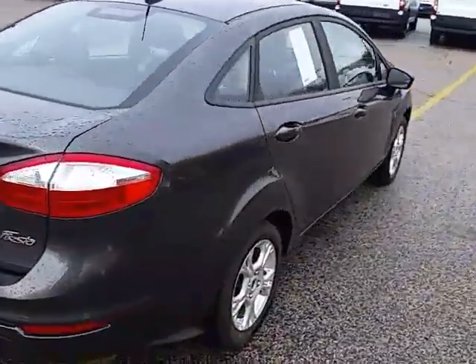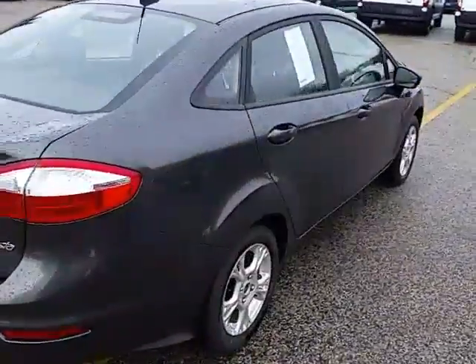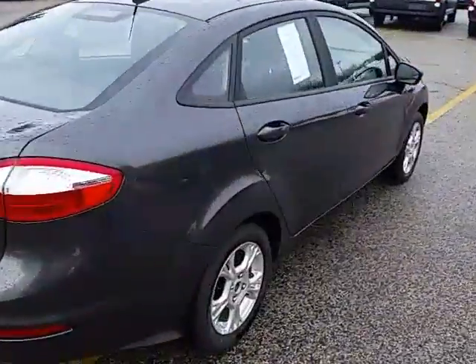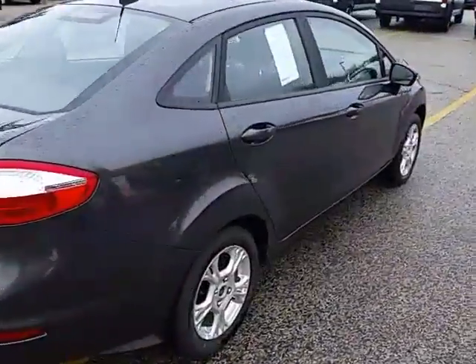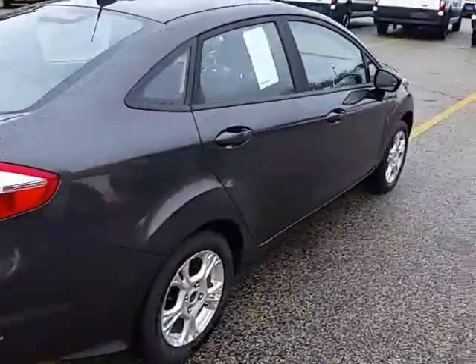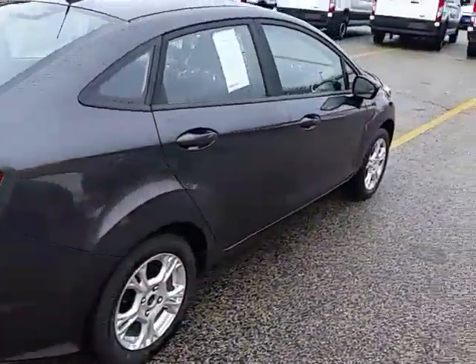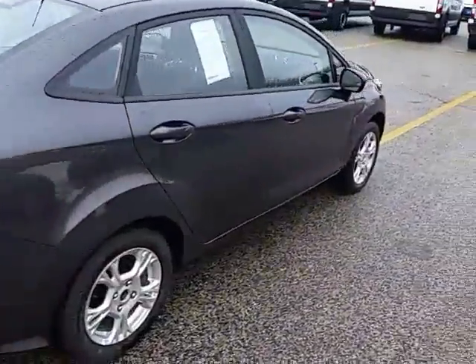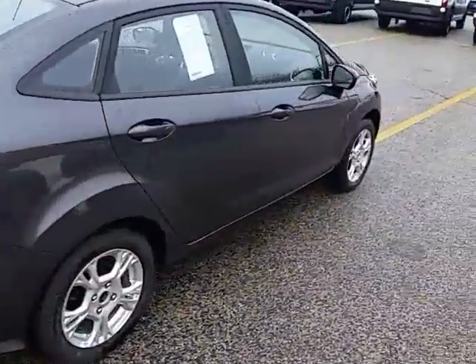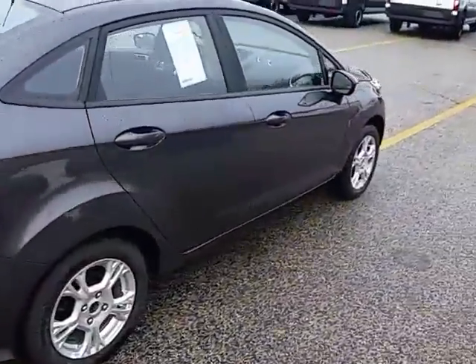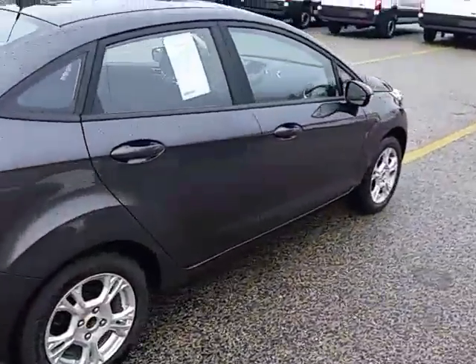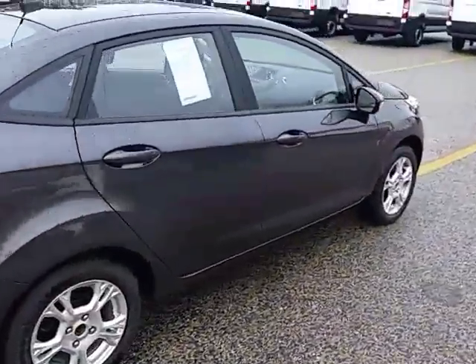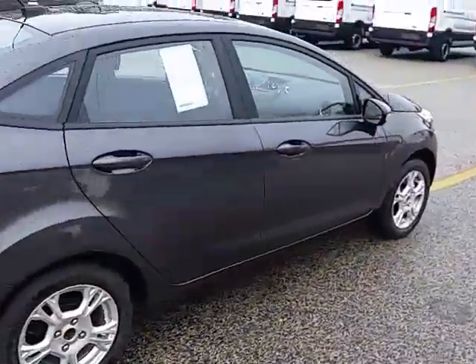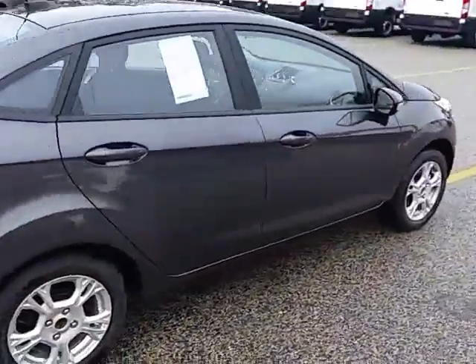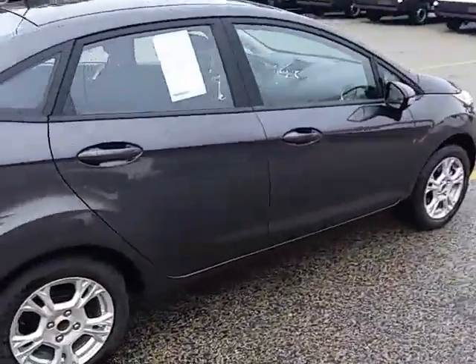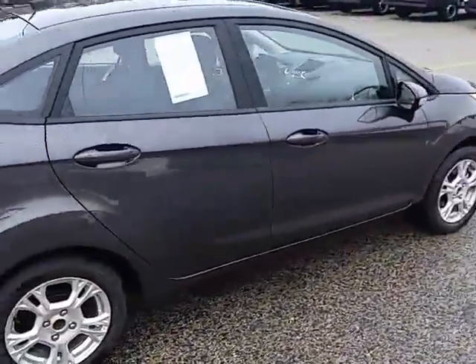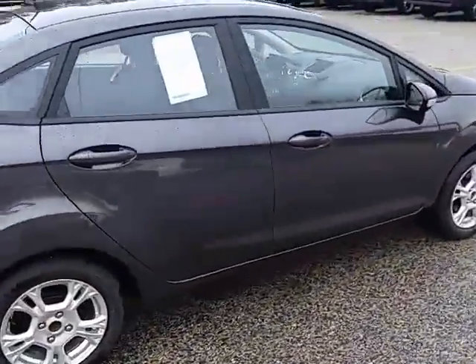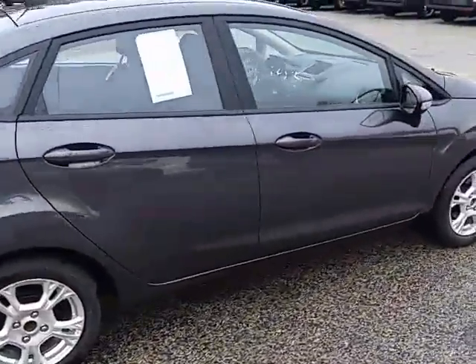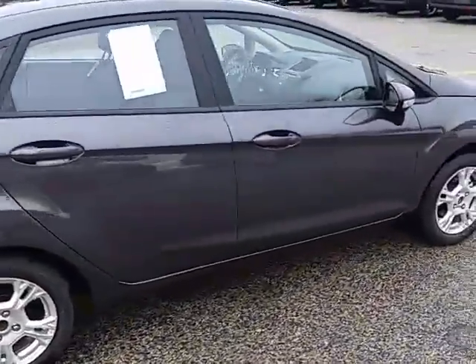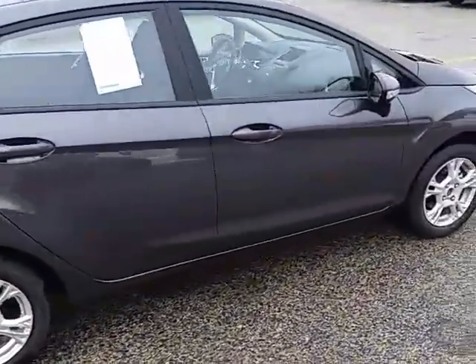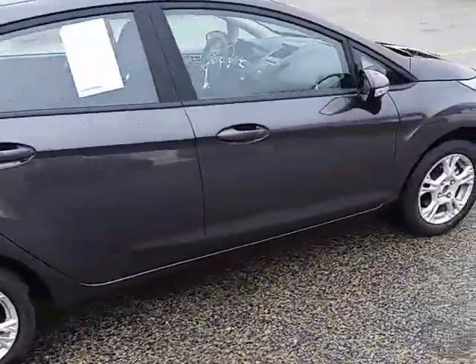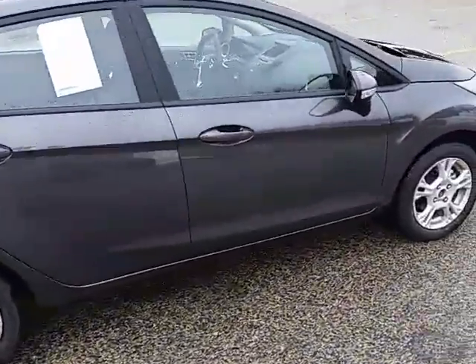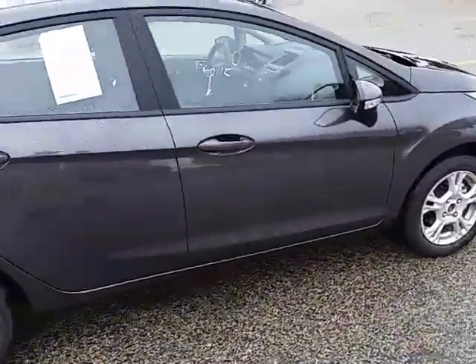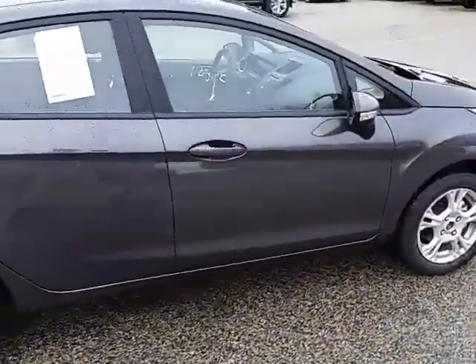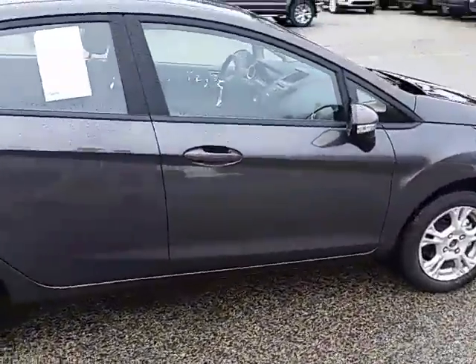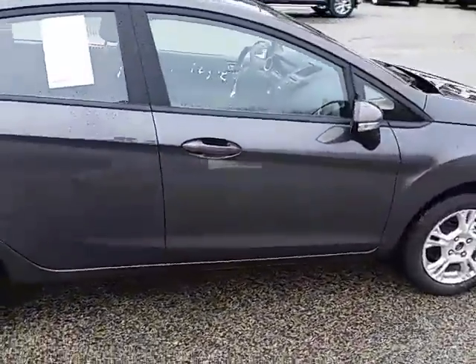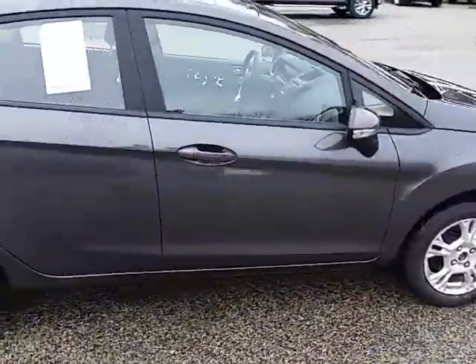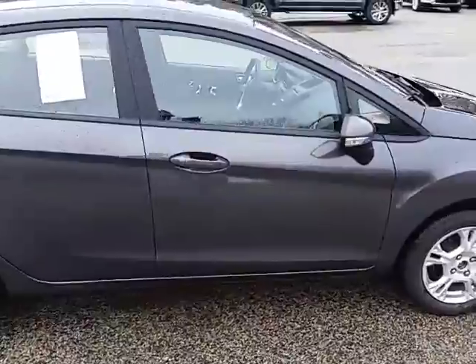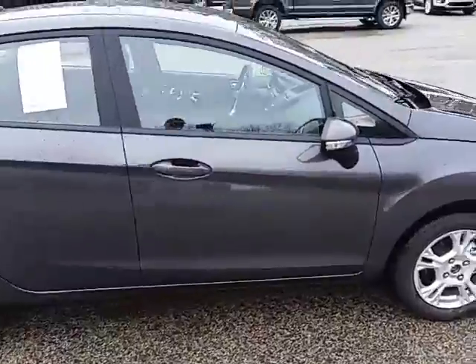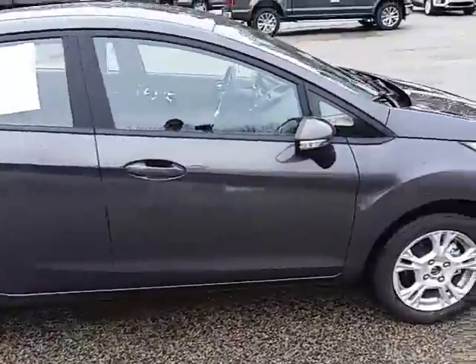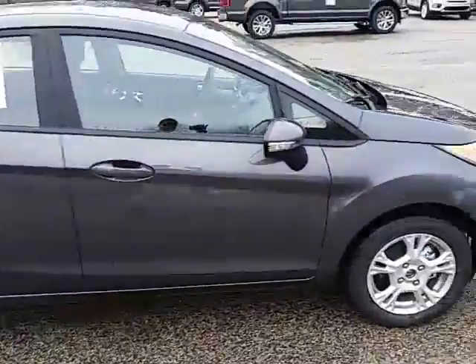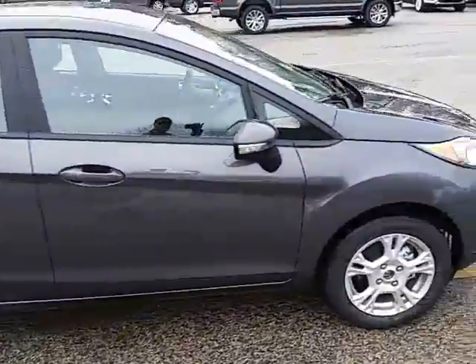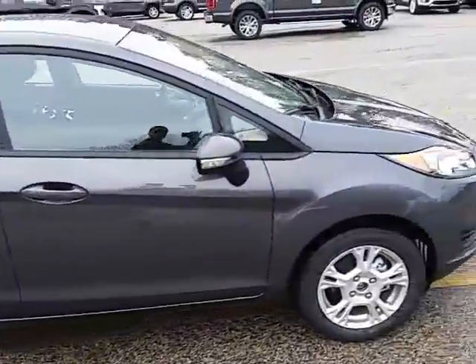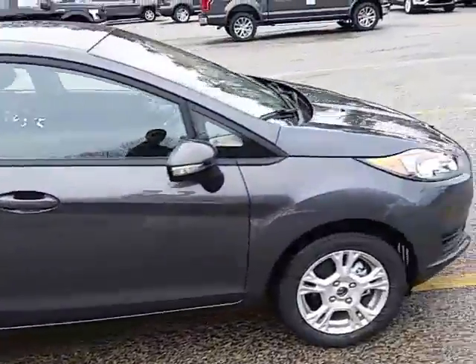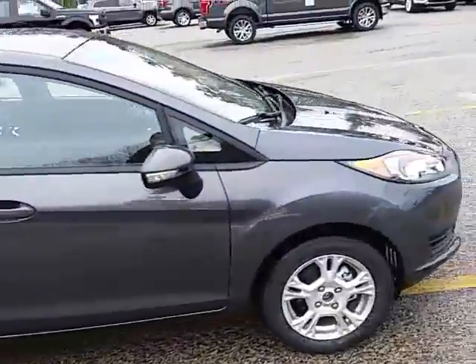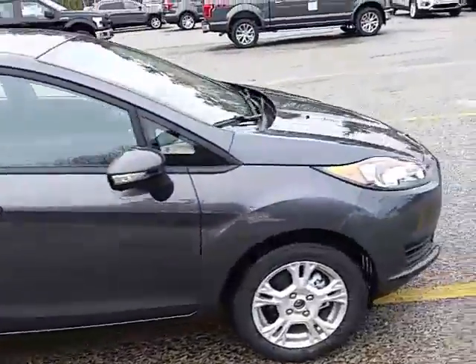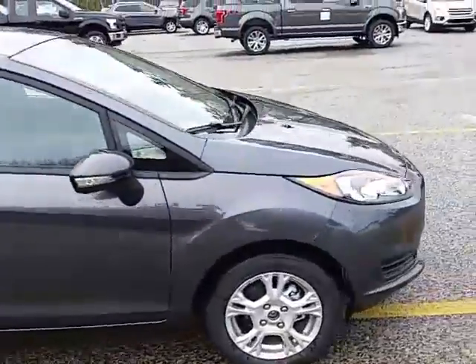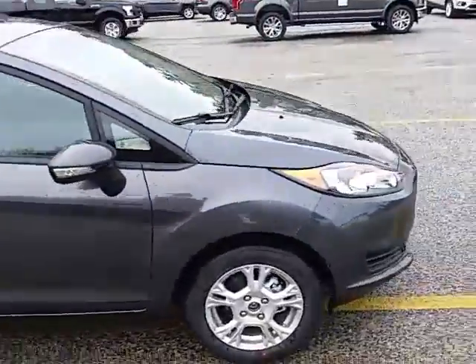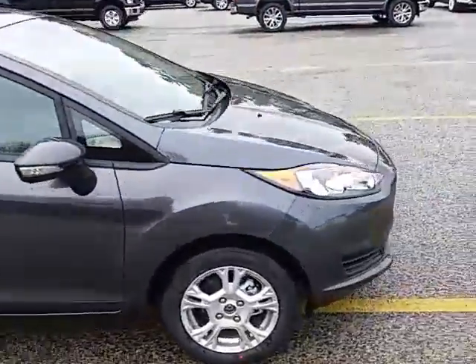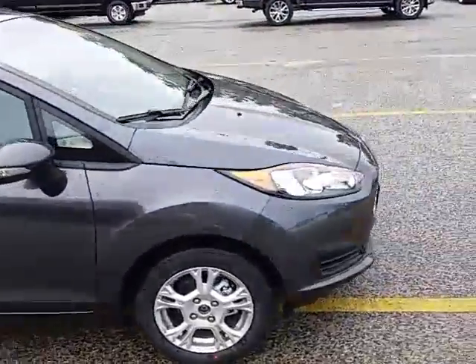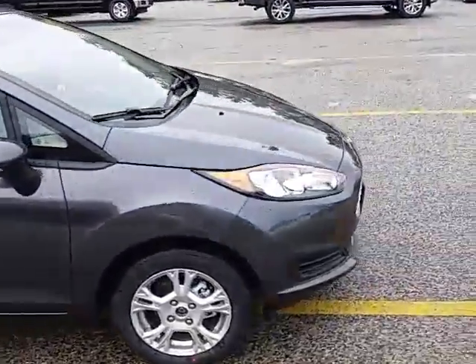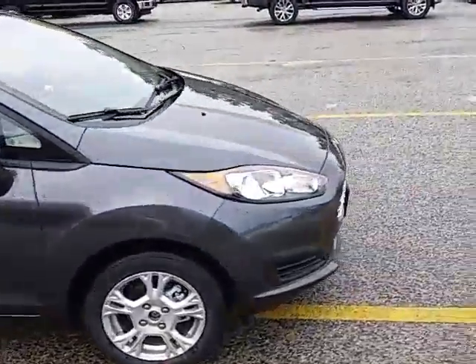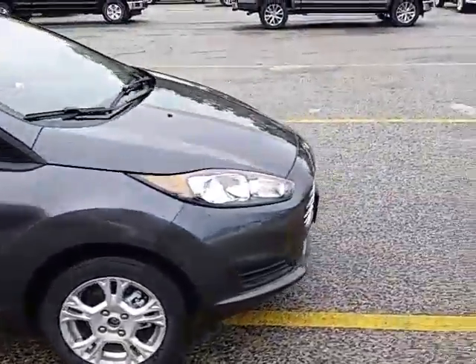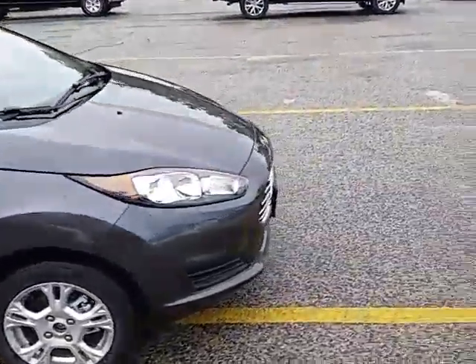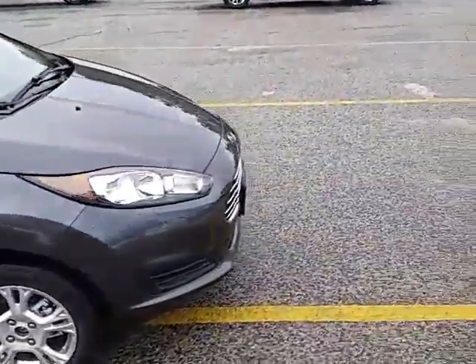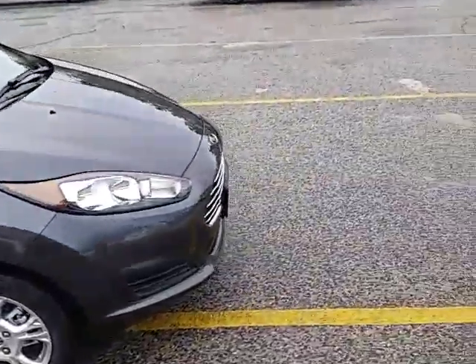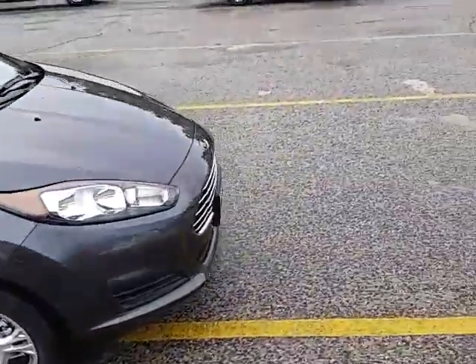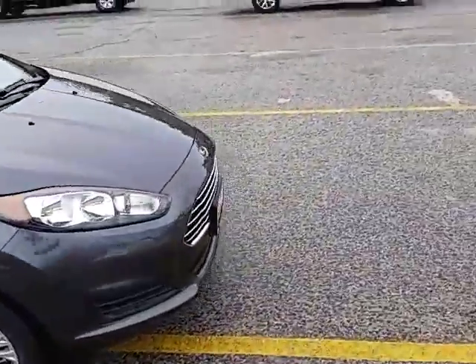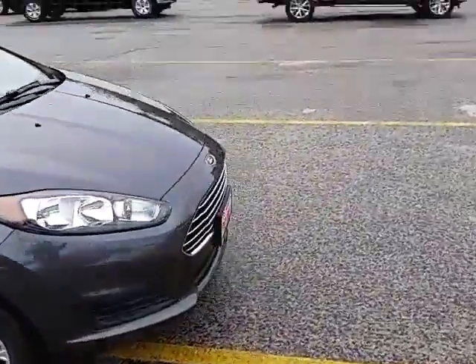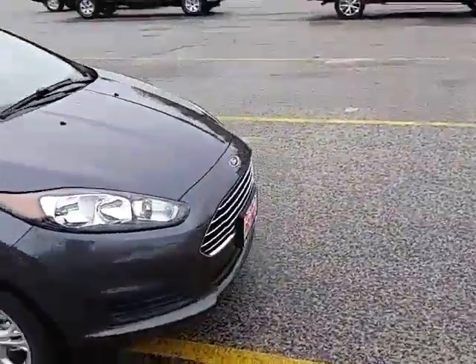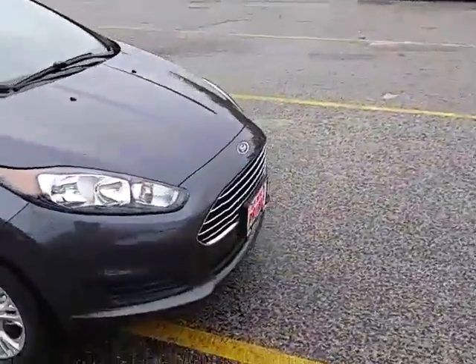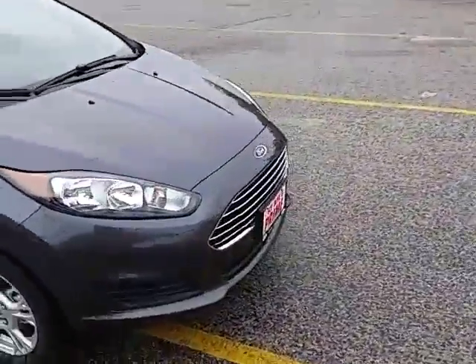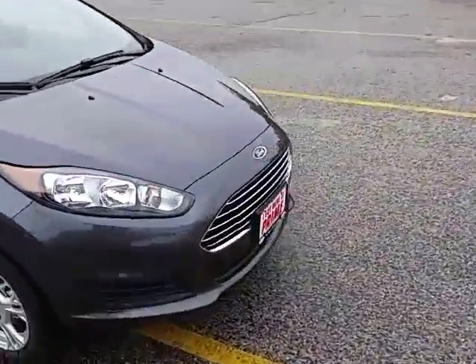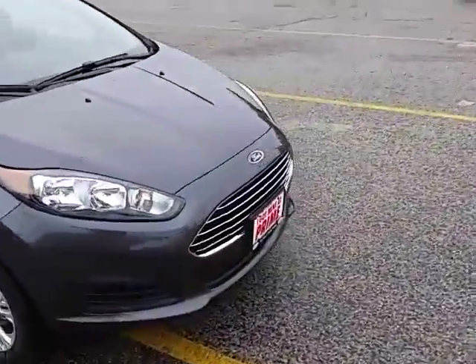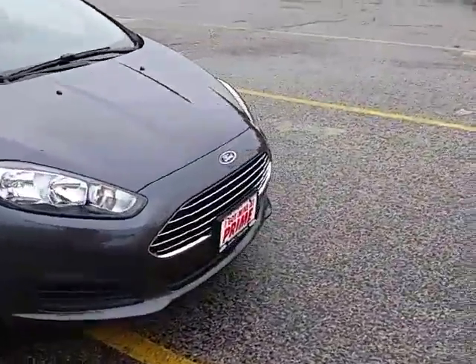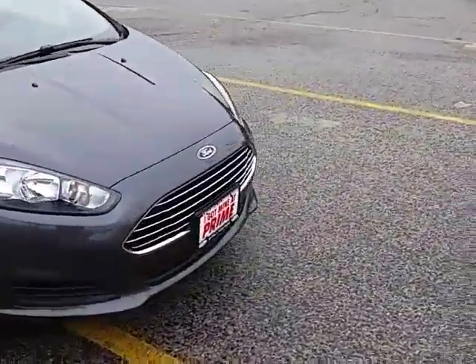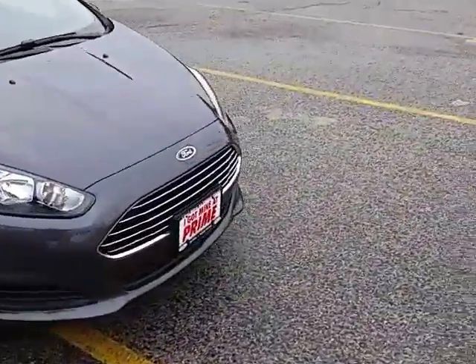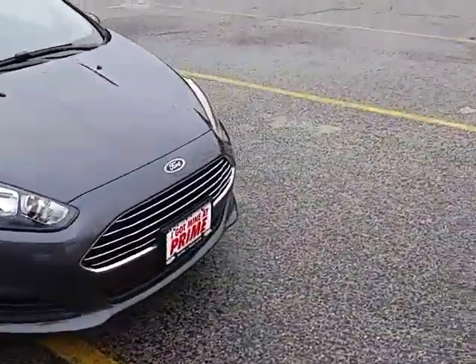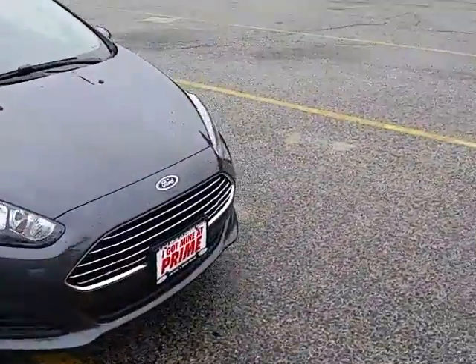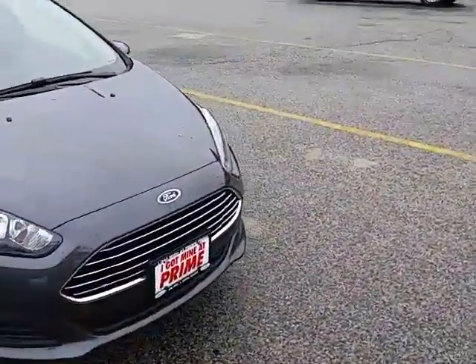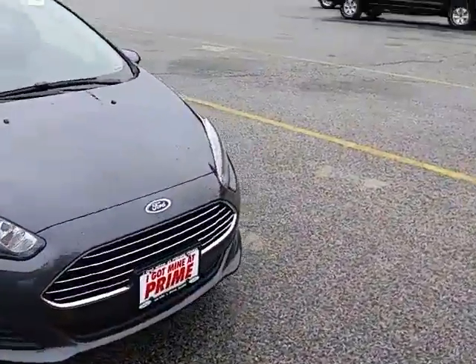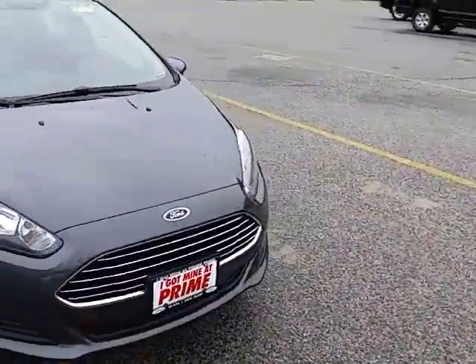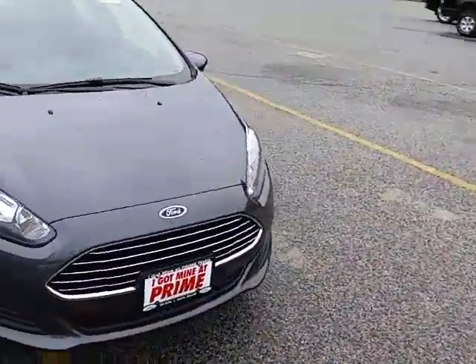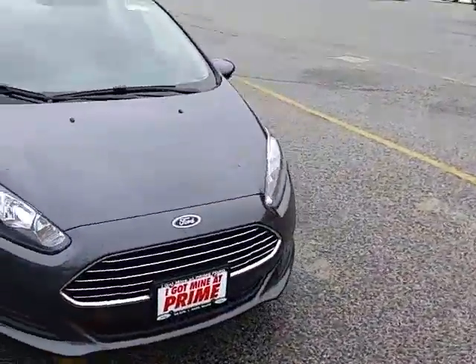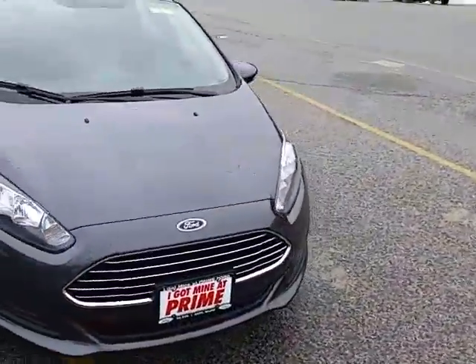Really sharp-looking little car. Fantastic gas mileage, obviously. Really great value. It's a leftover 2016, so we'll give you a blow-up price on it.